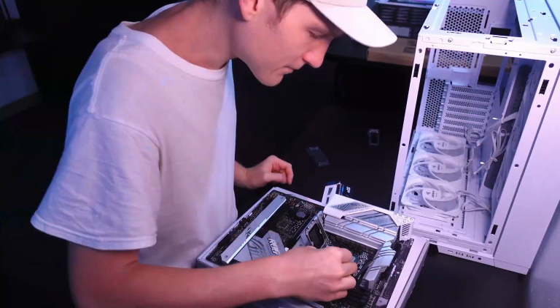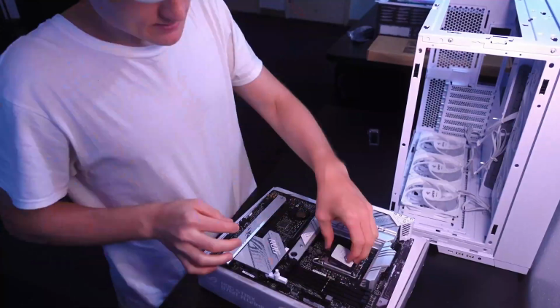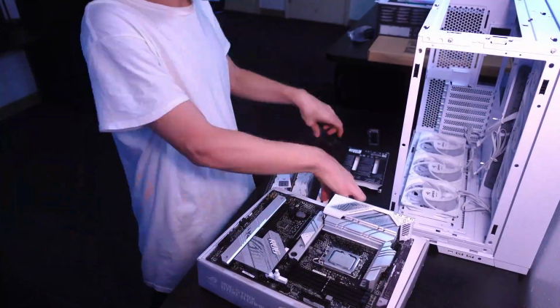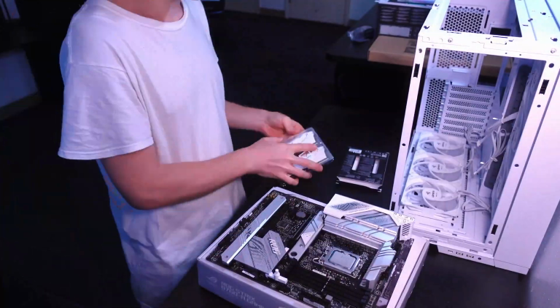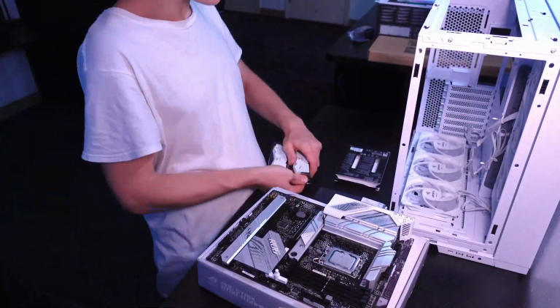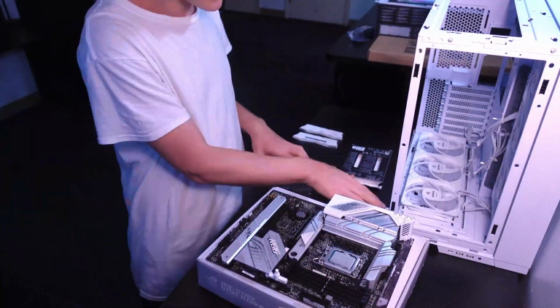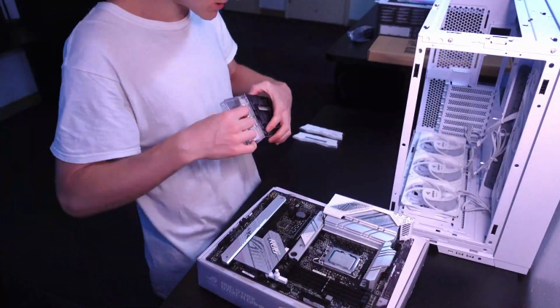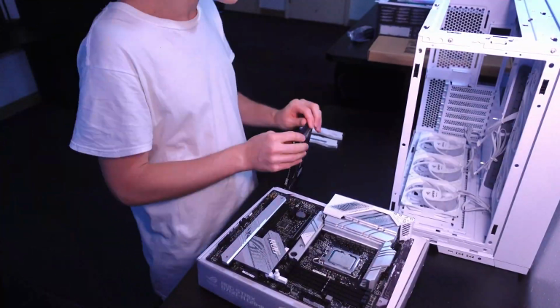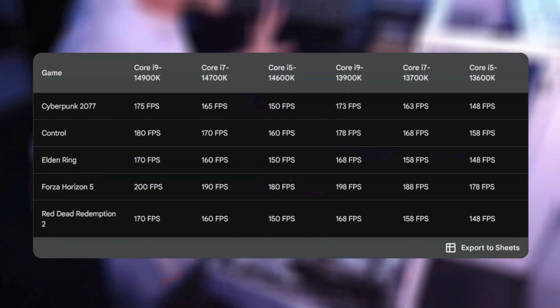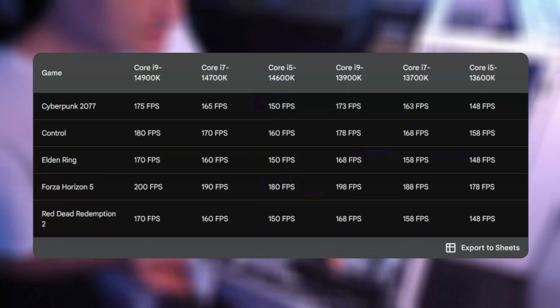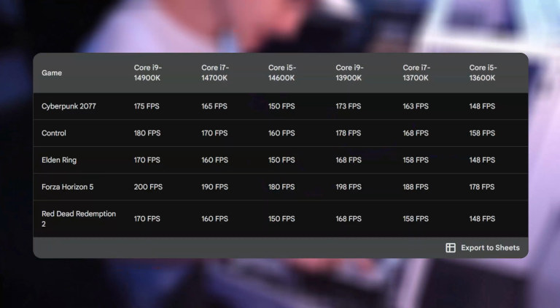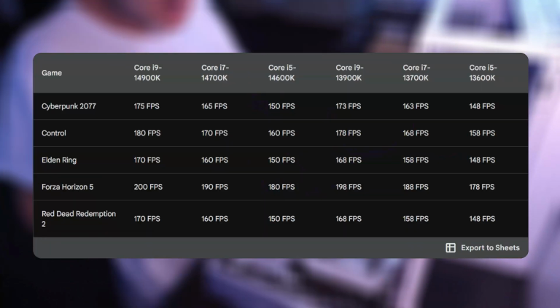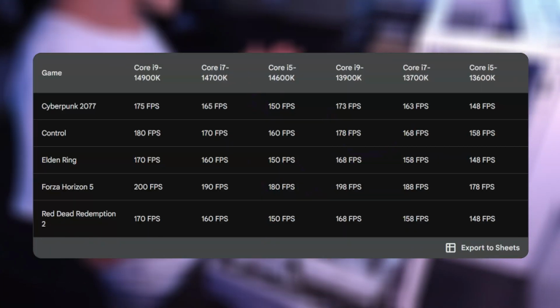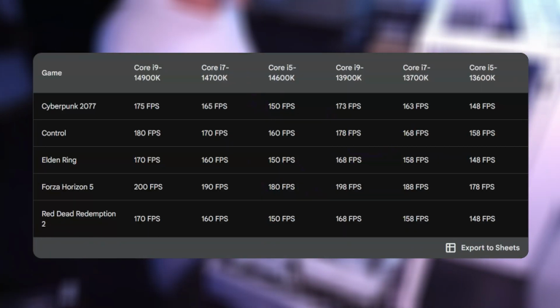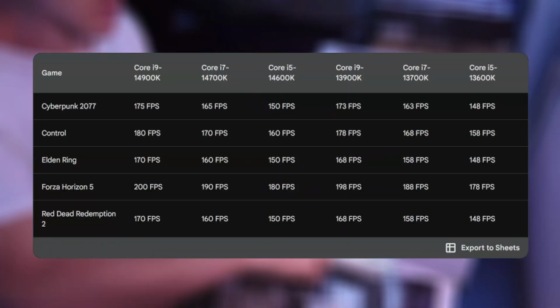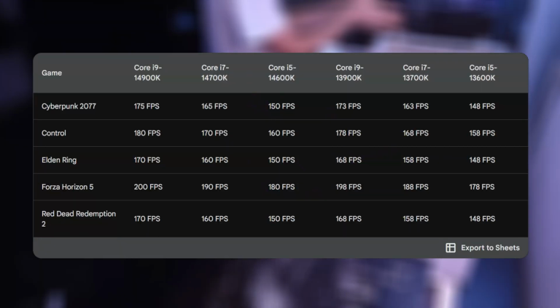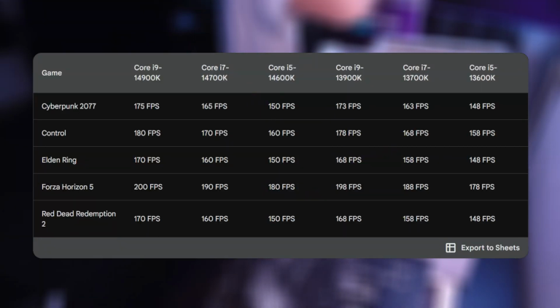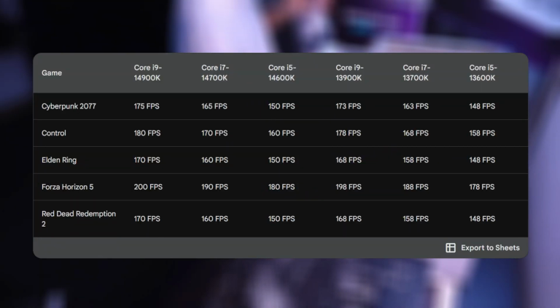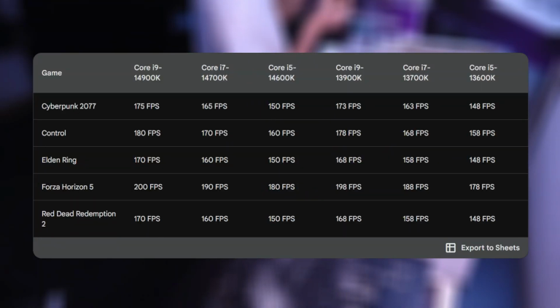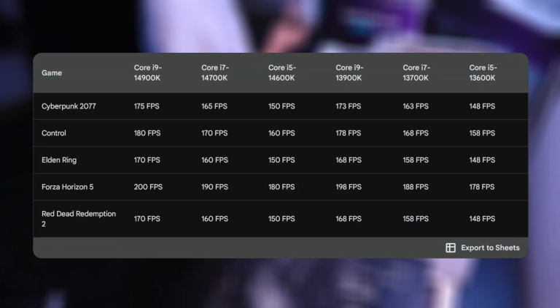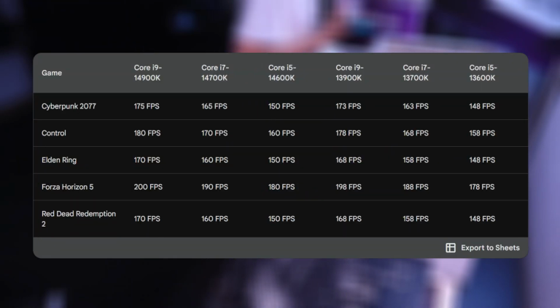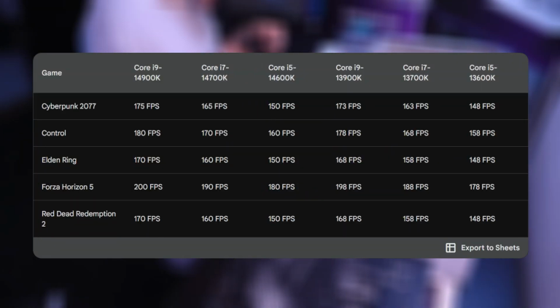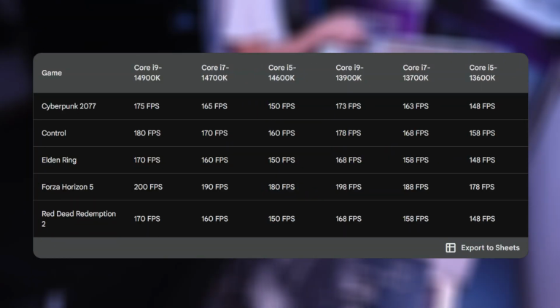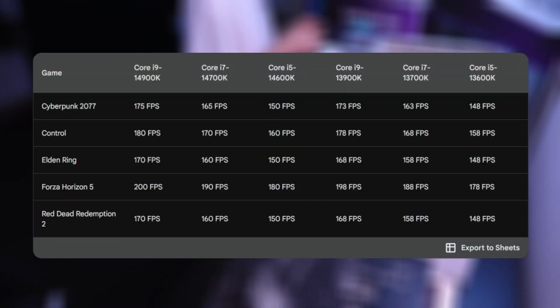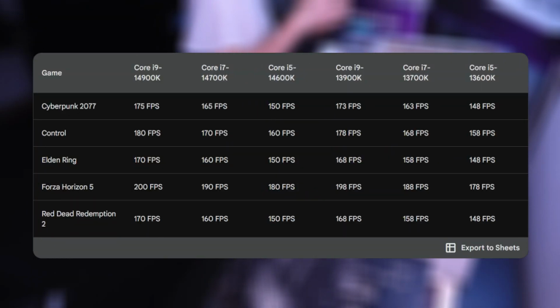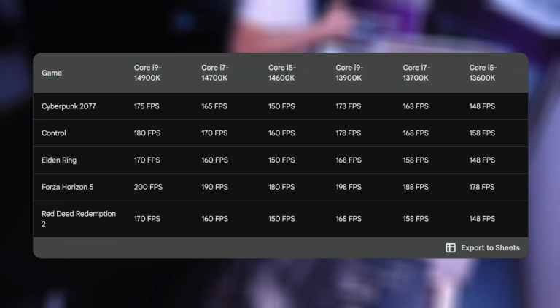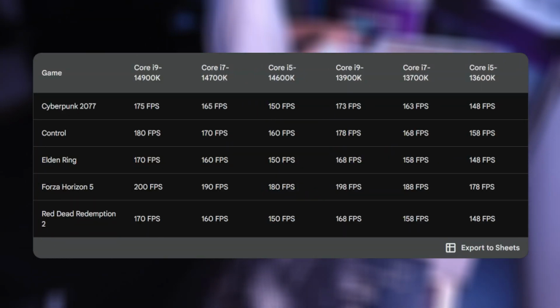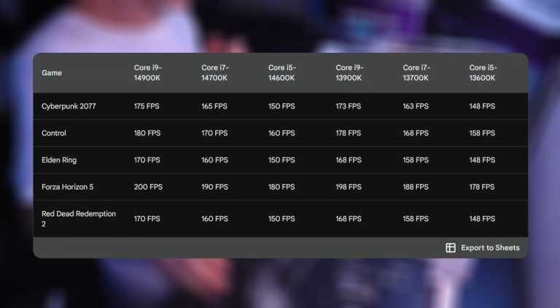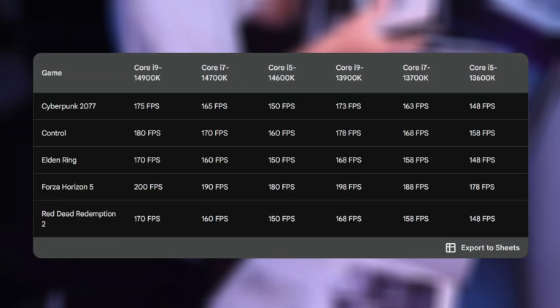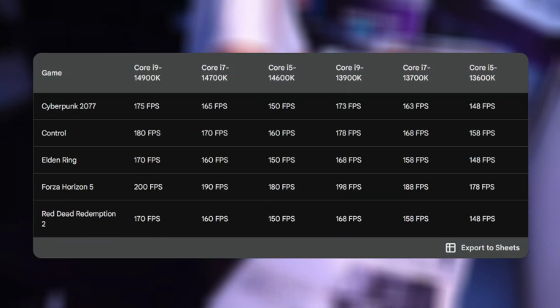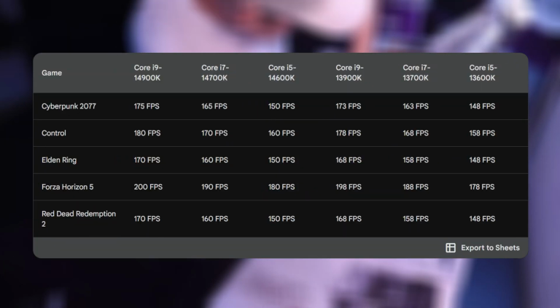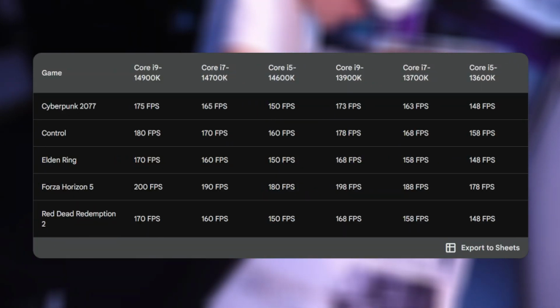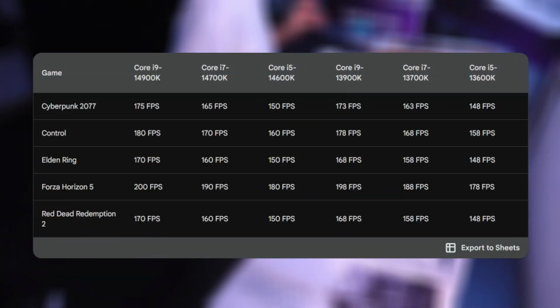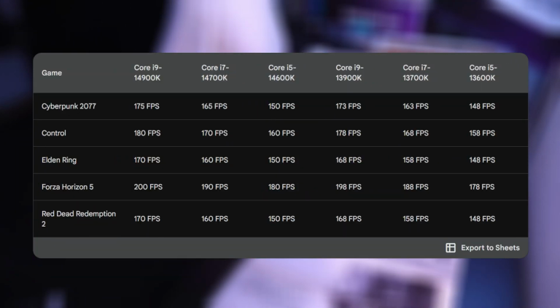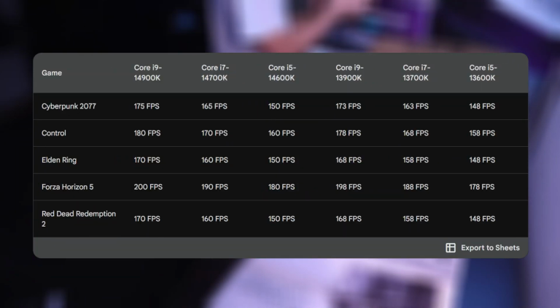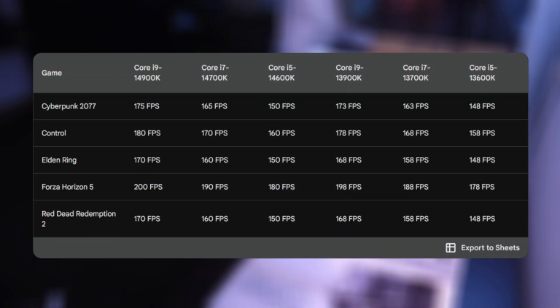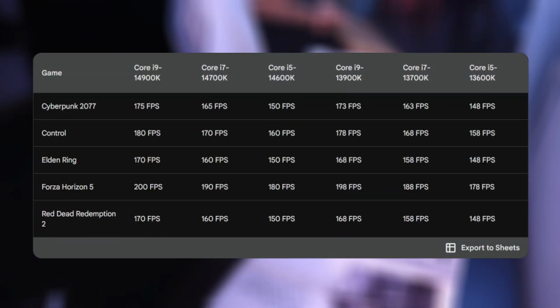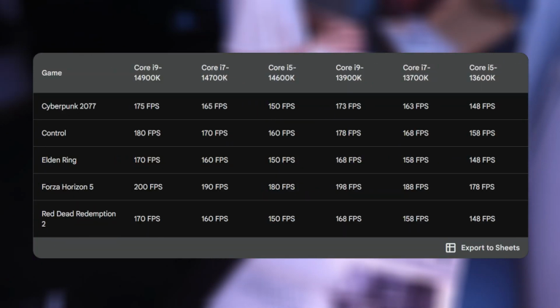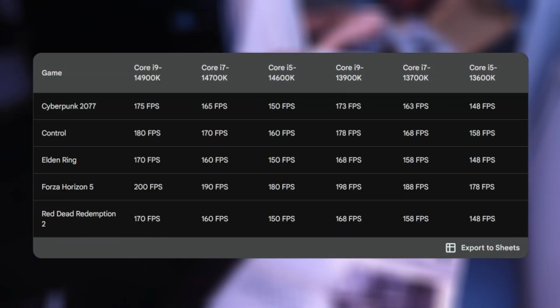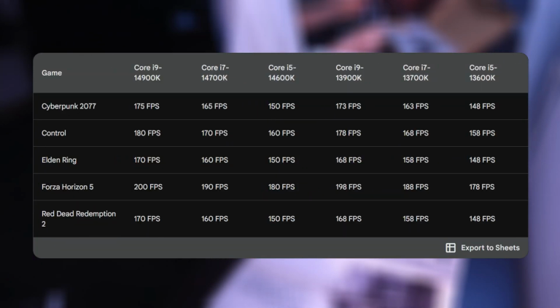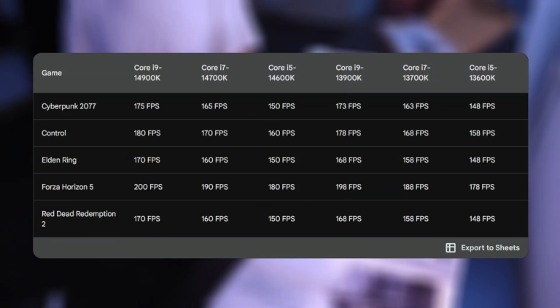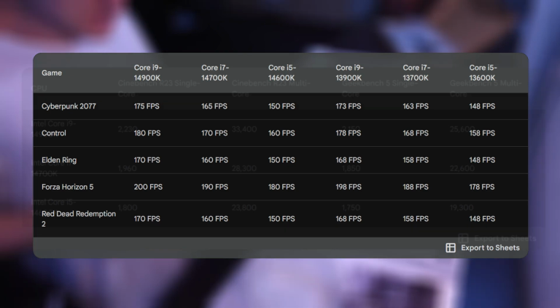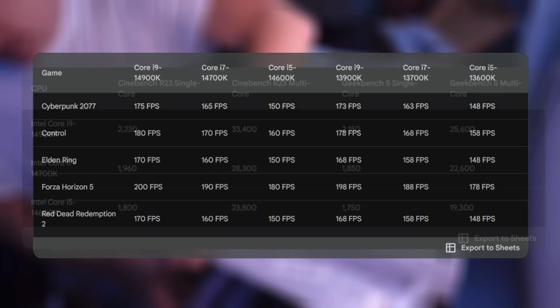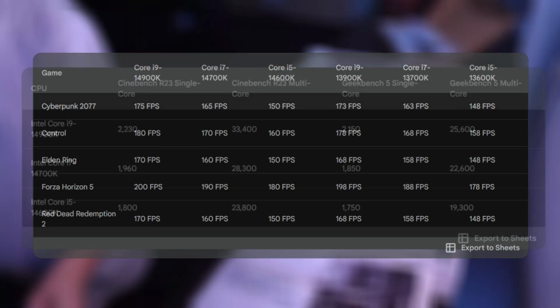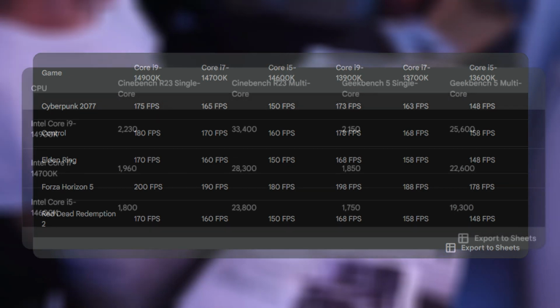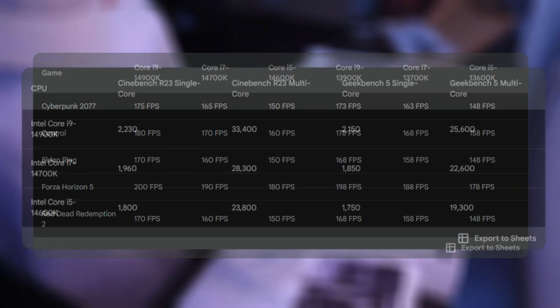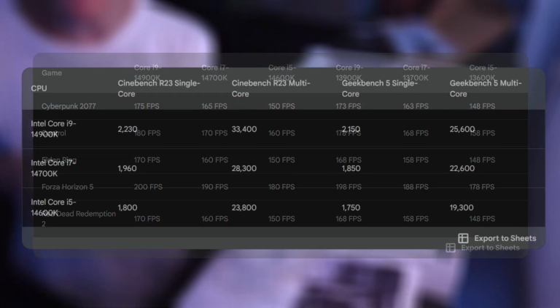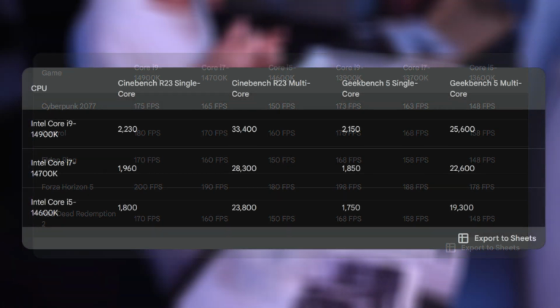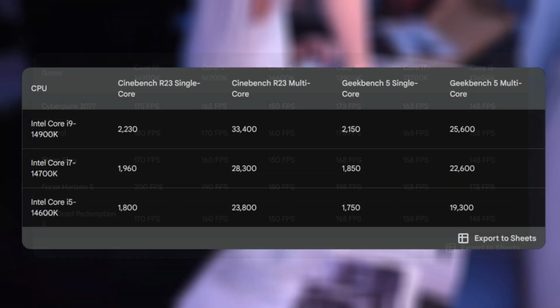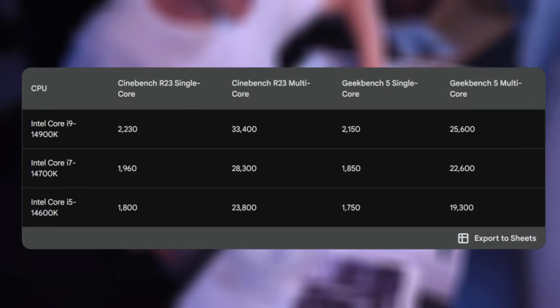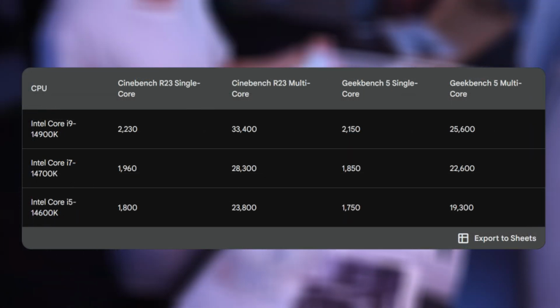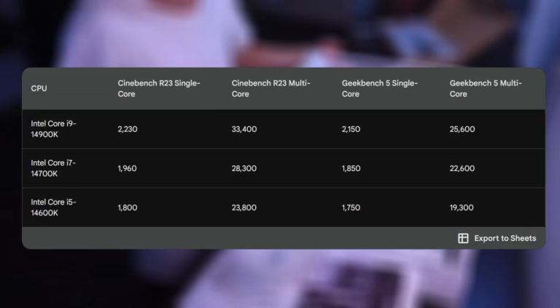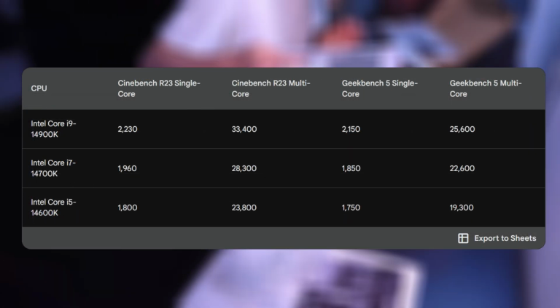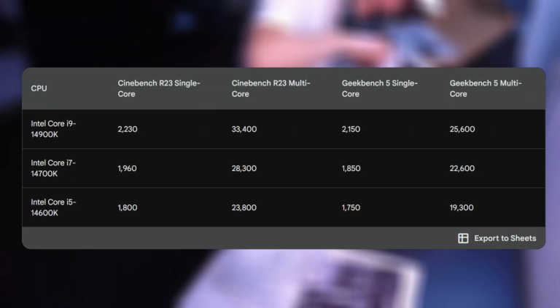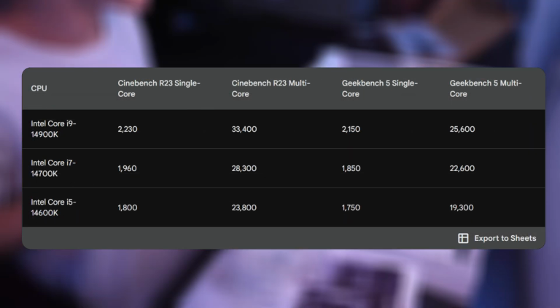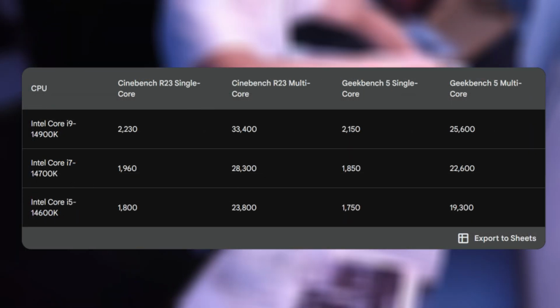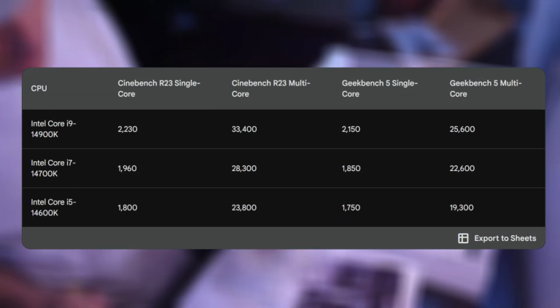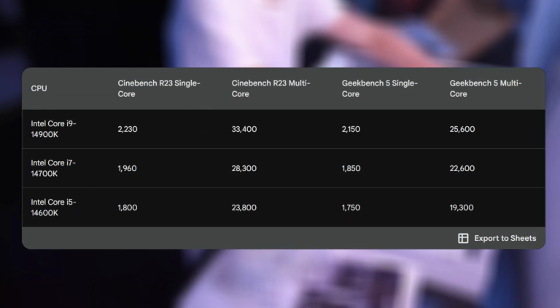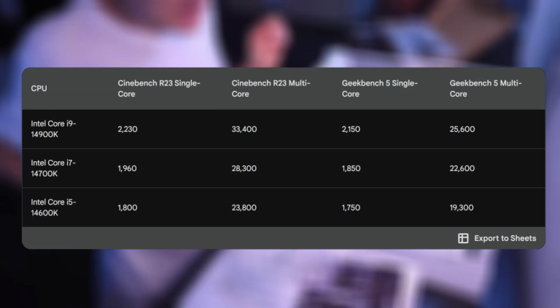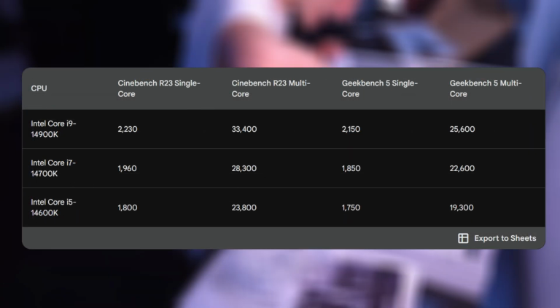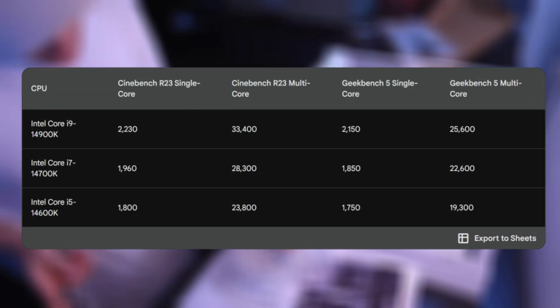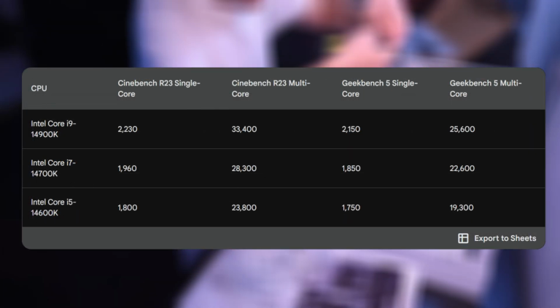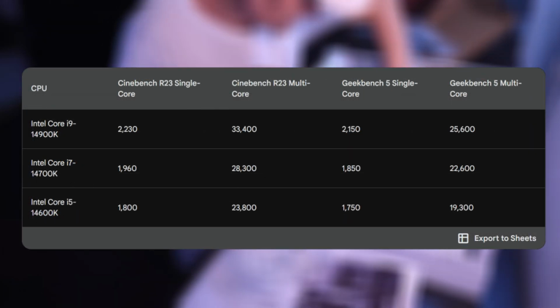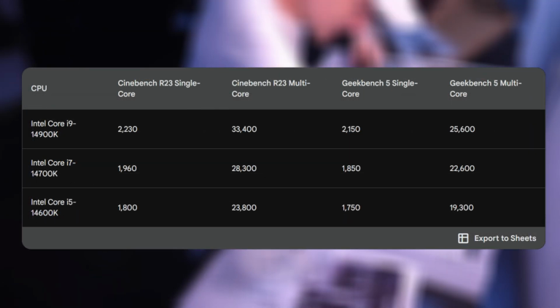All of the 14th generation CPUs from Intel are great across the board, but there are some bad things that I want to mention after we go over the good.